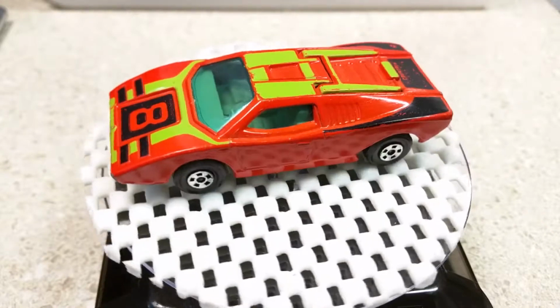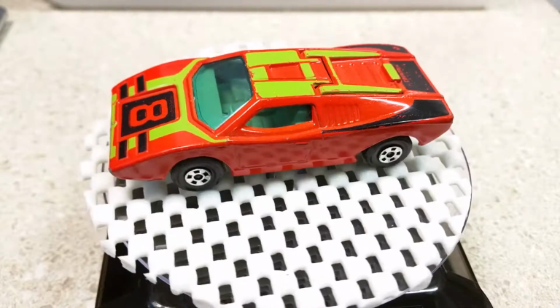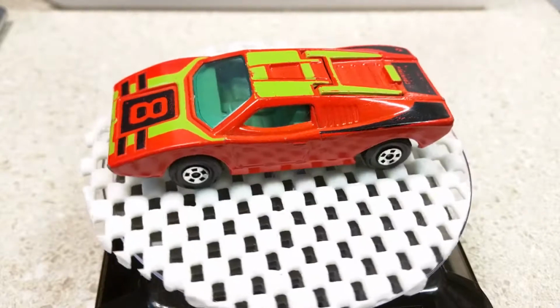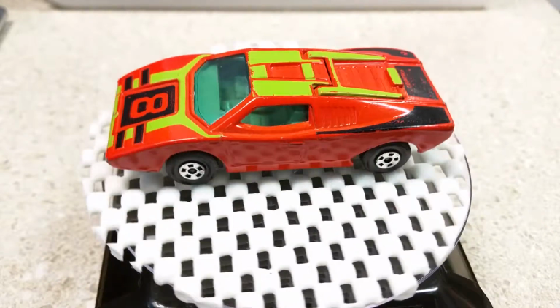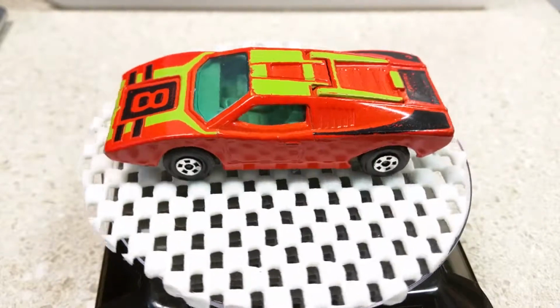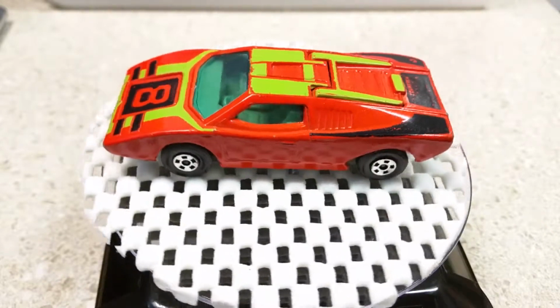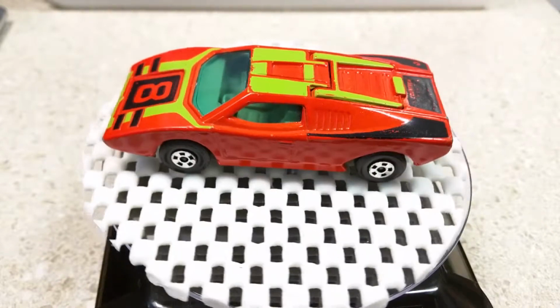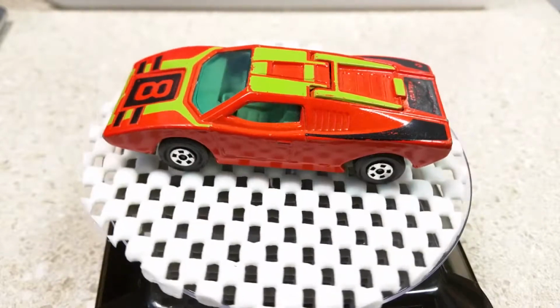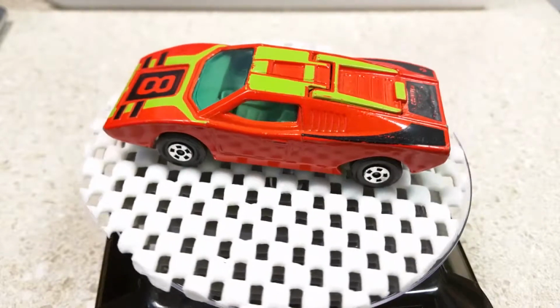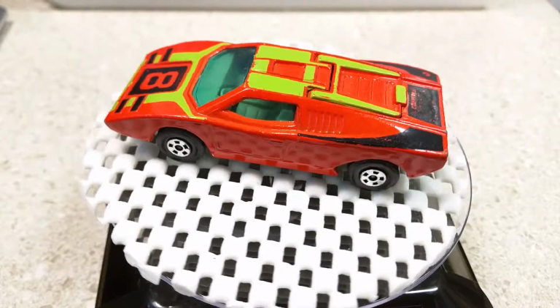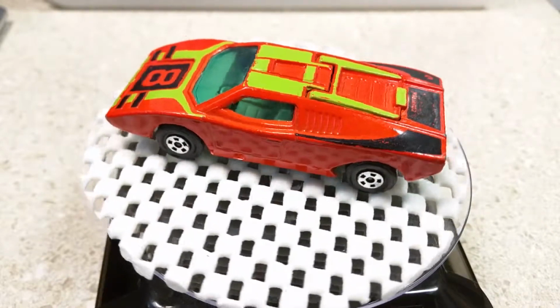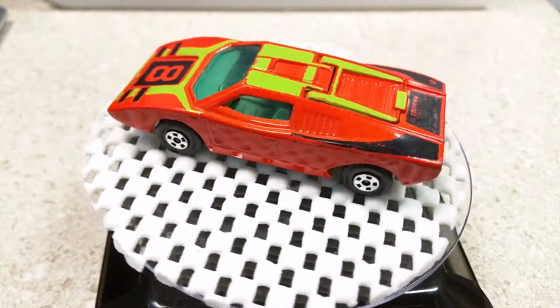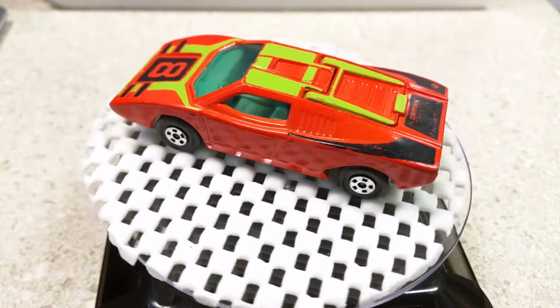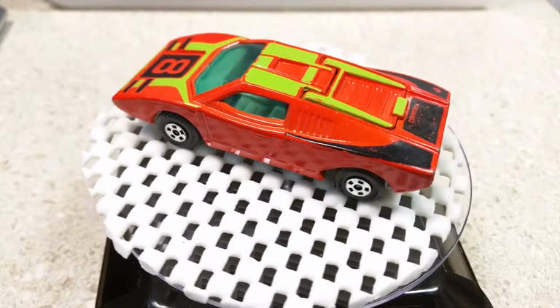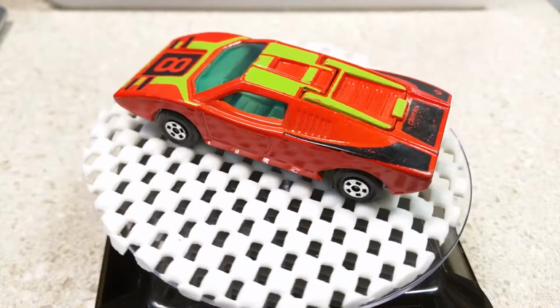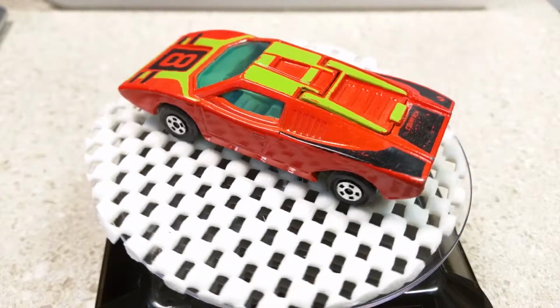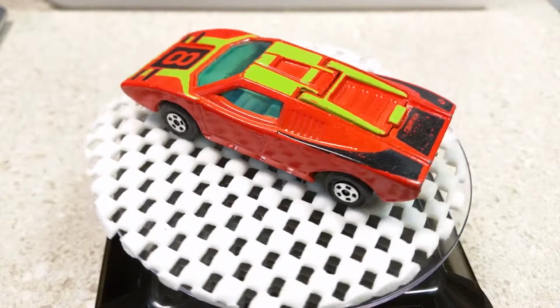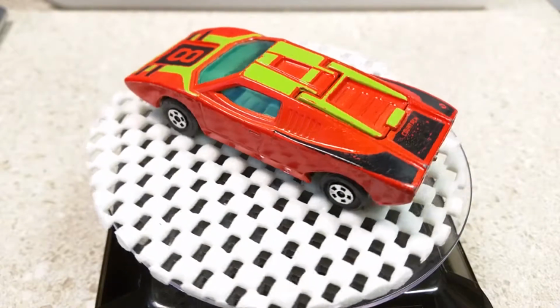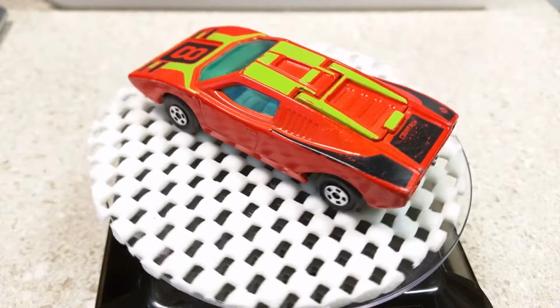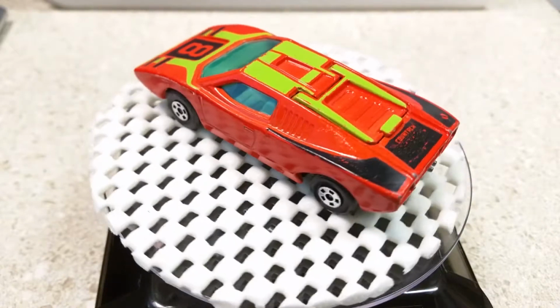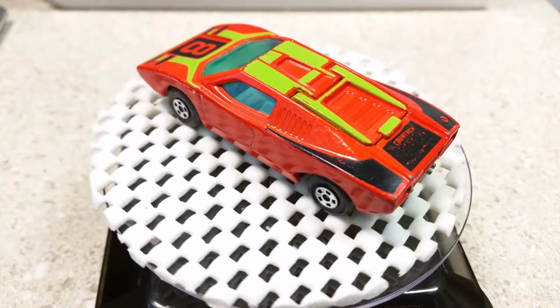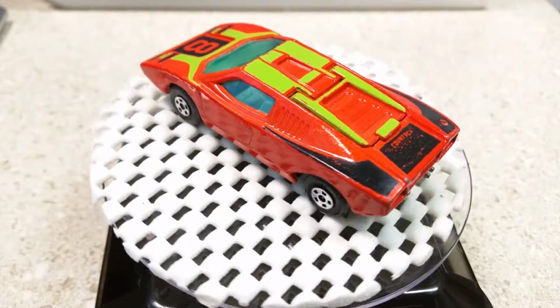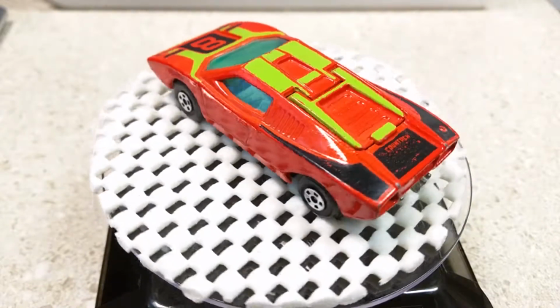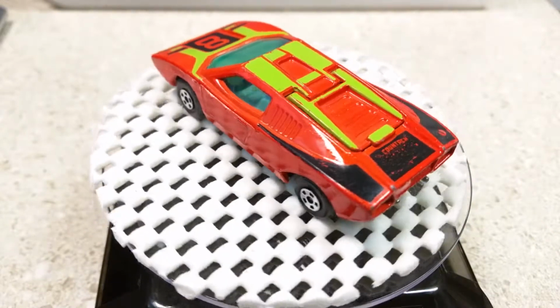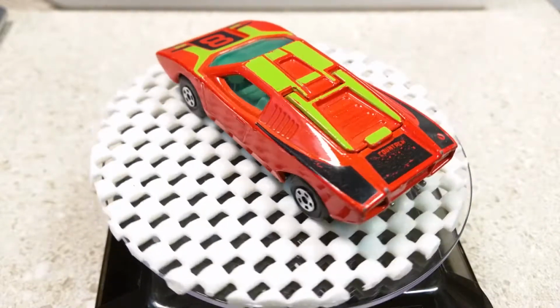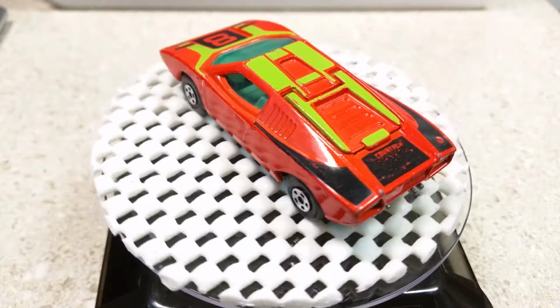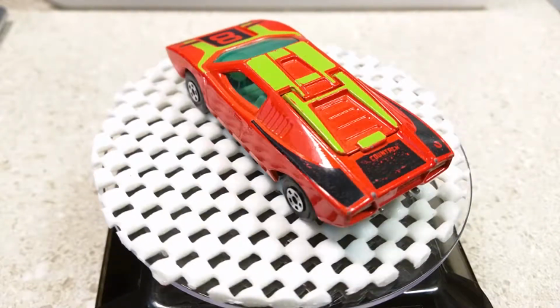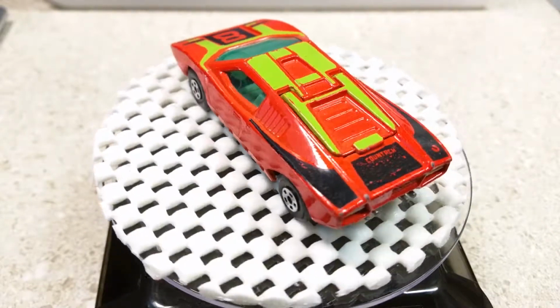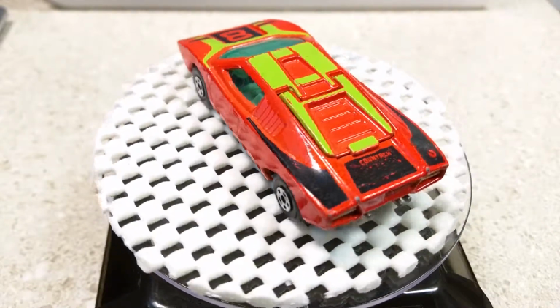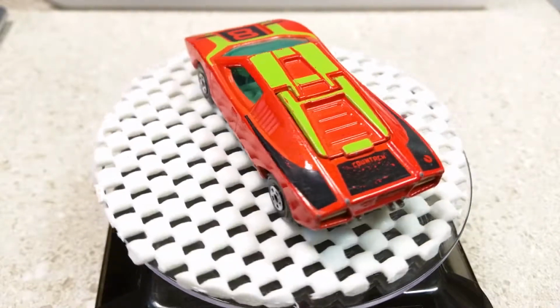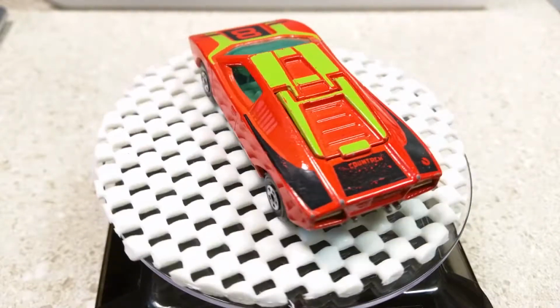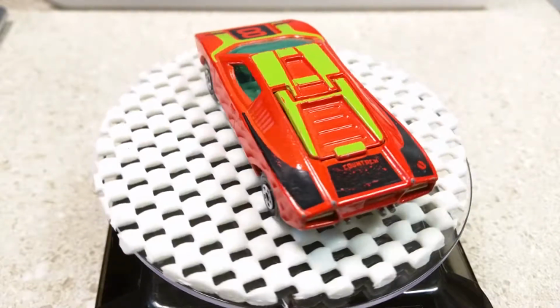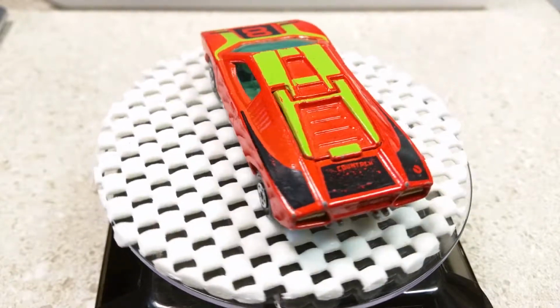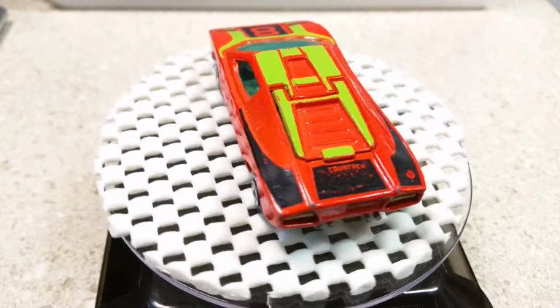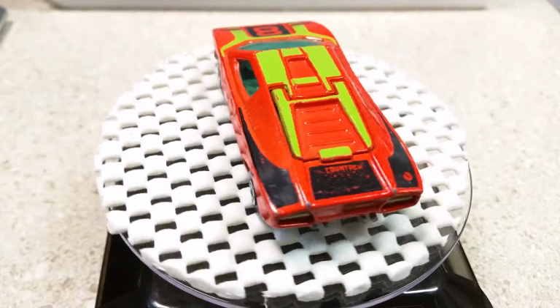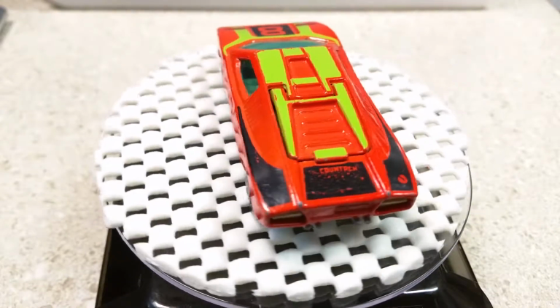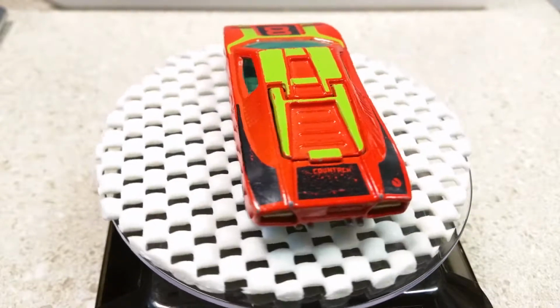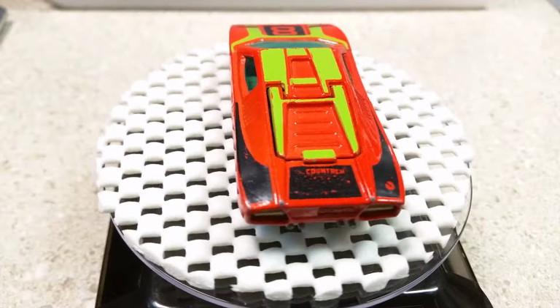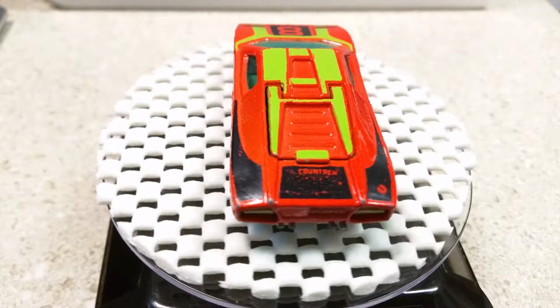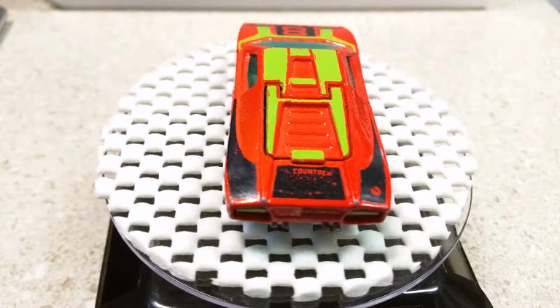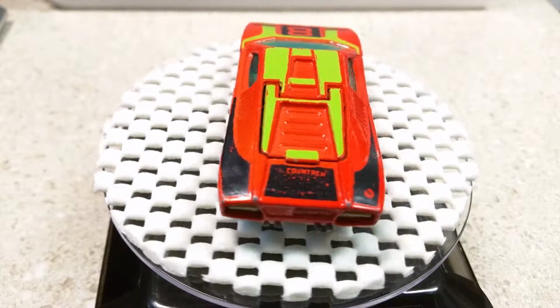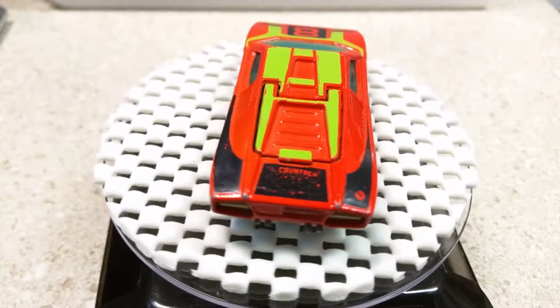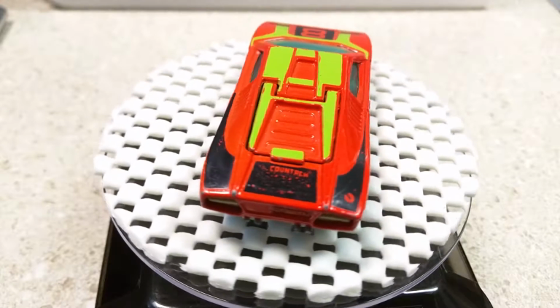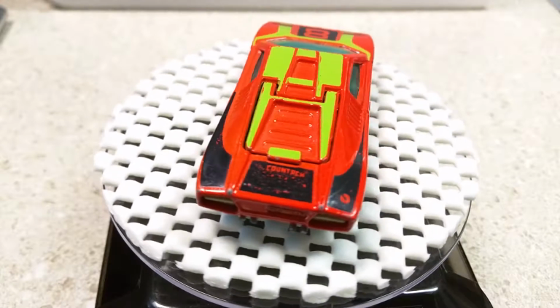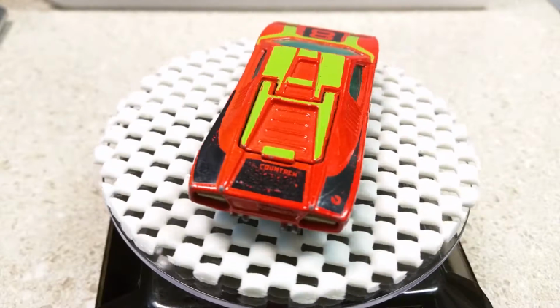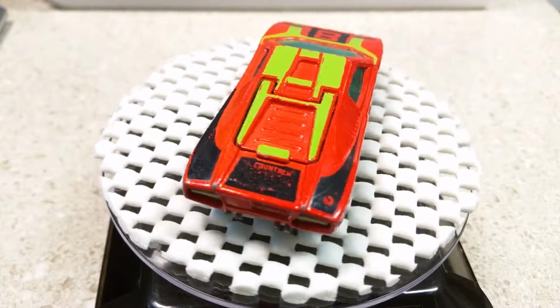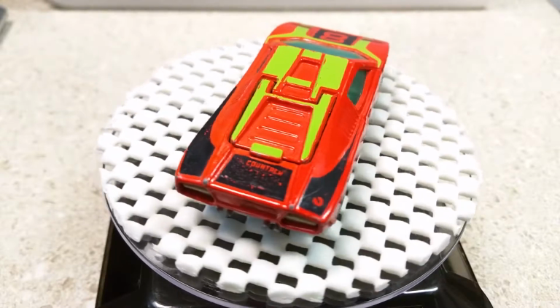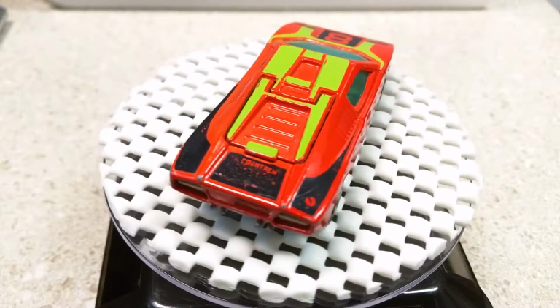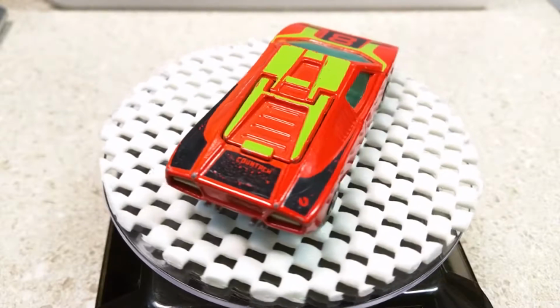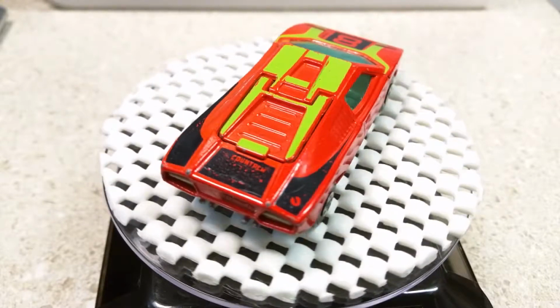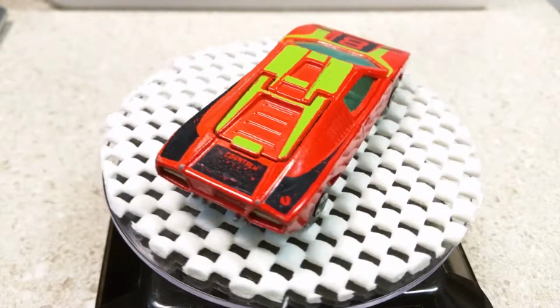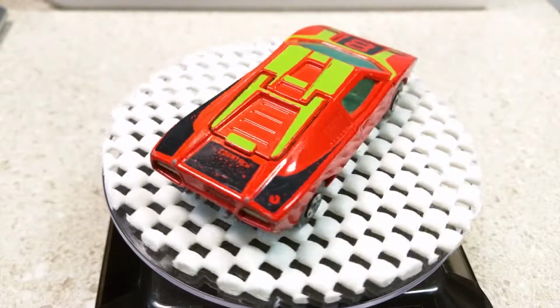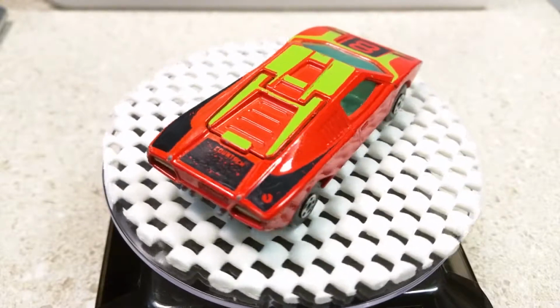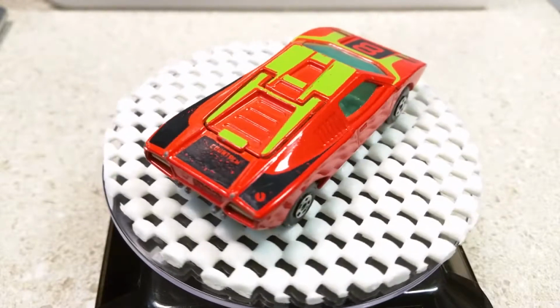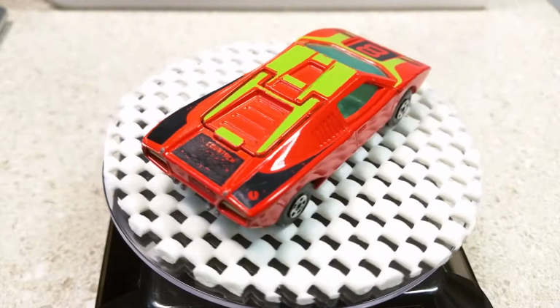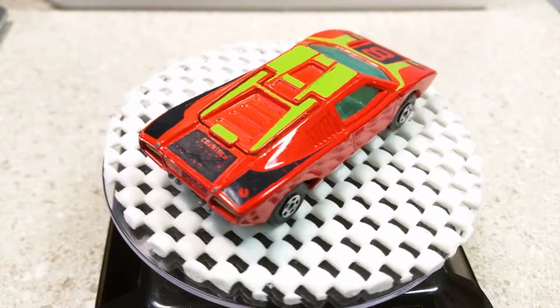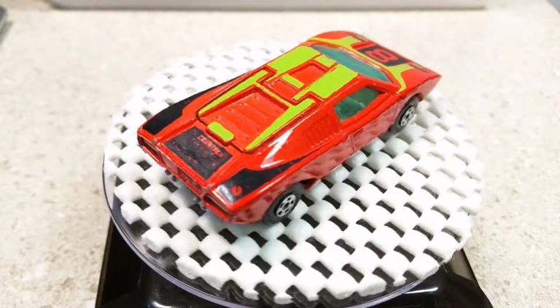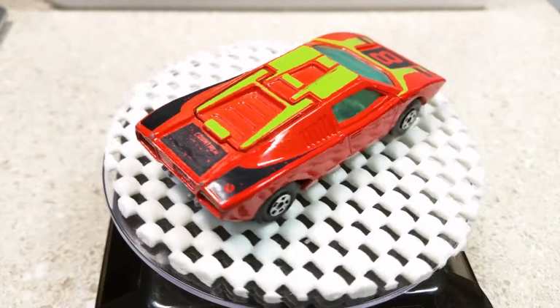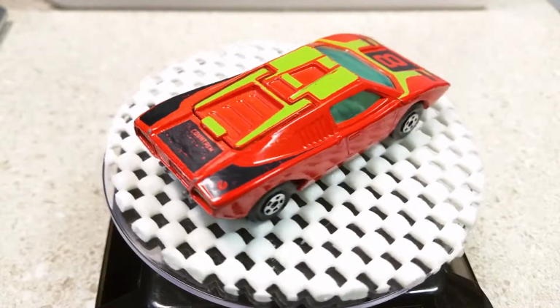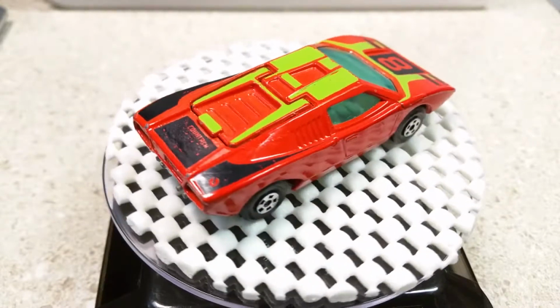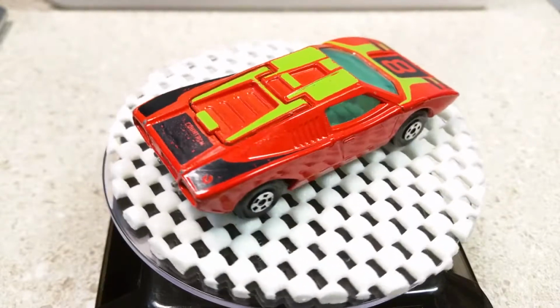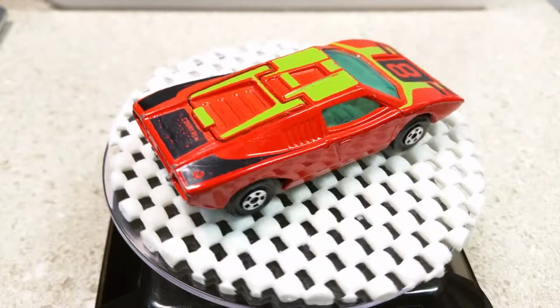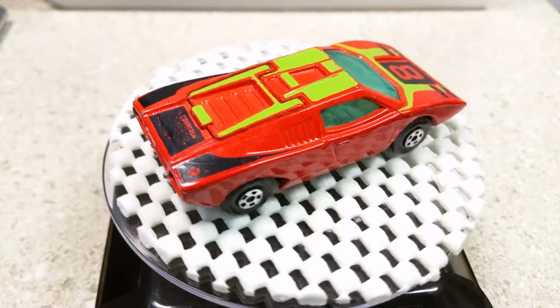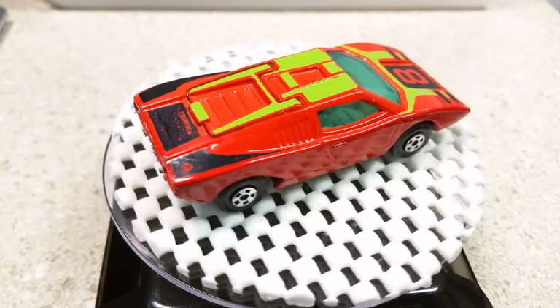Thank you for watching the video, and I hope you come back and look at some of the other vehicles in my collection. Thanks for watching.